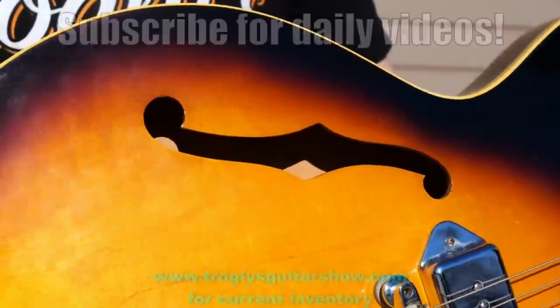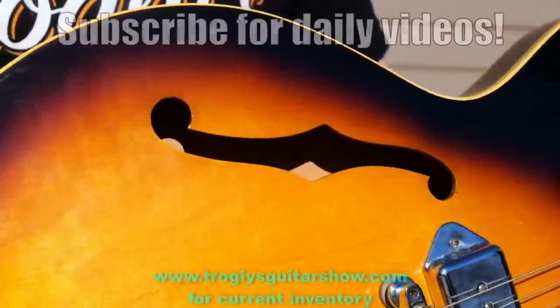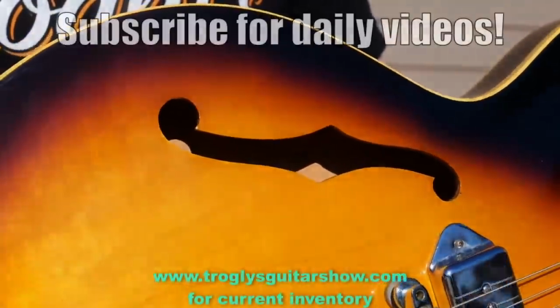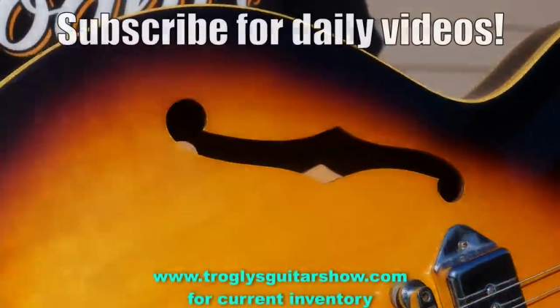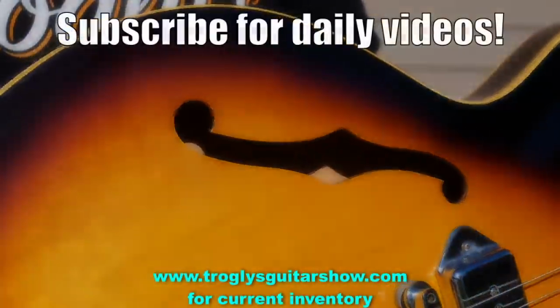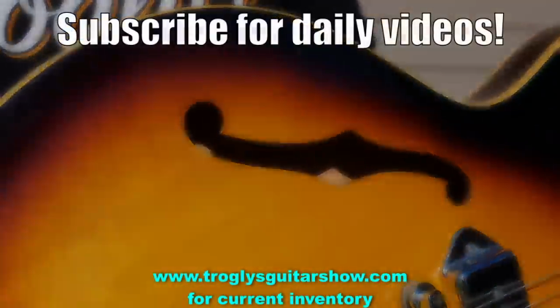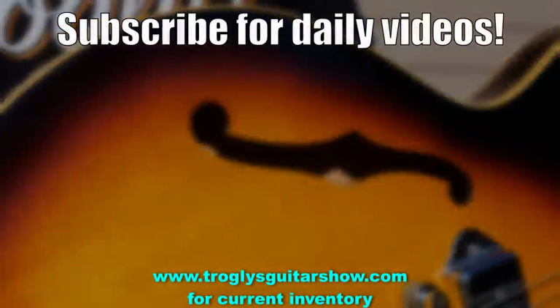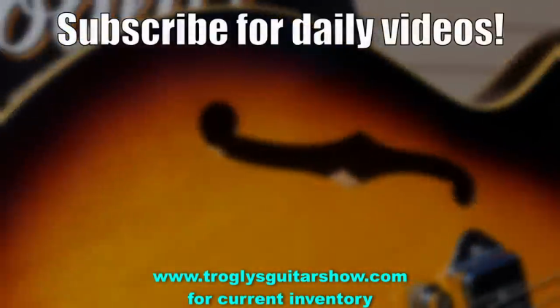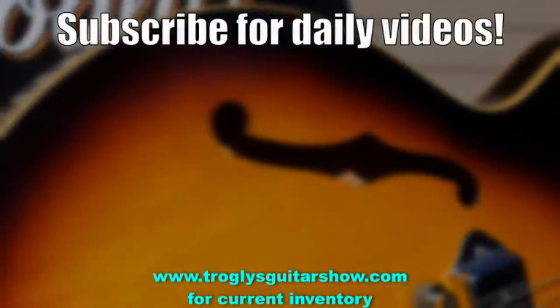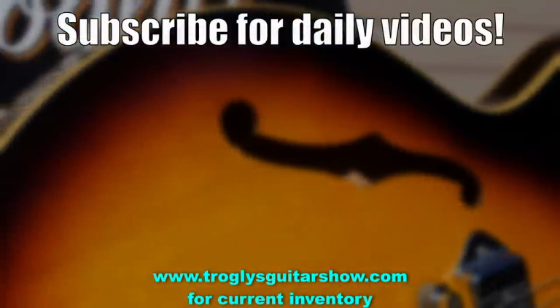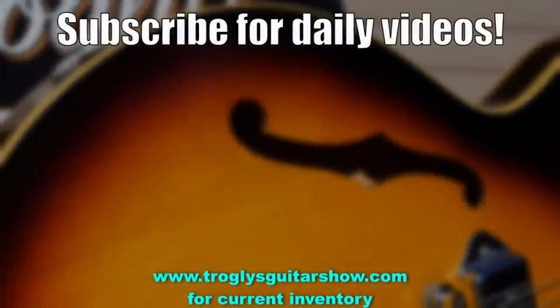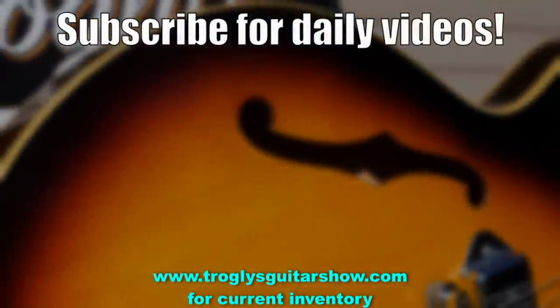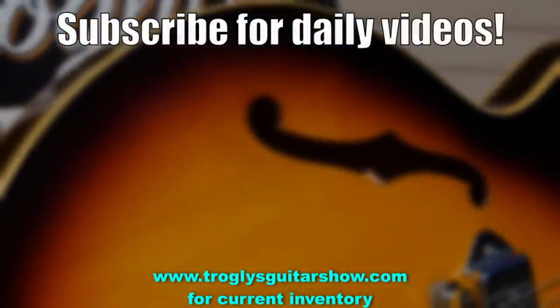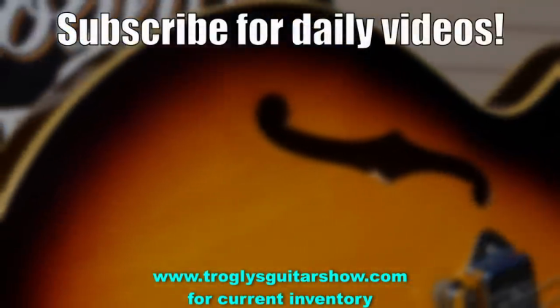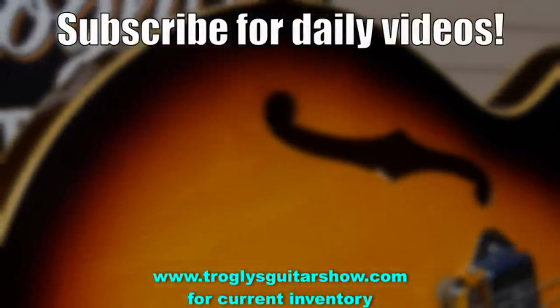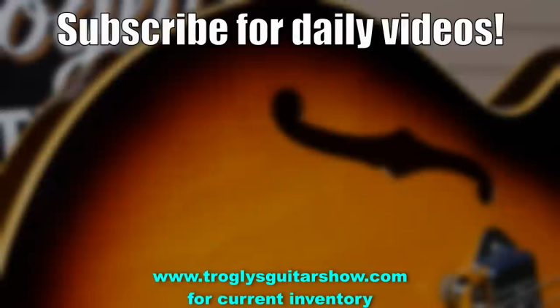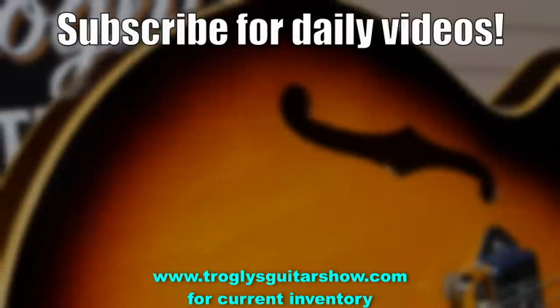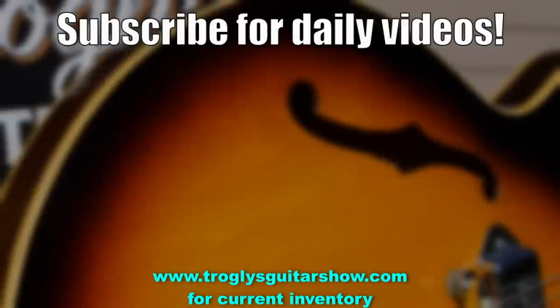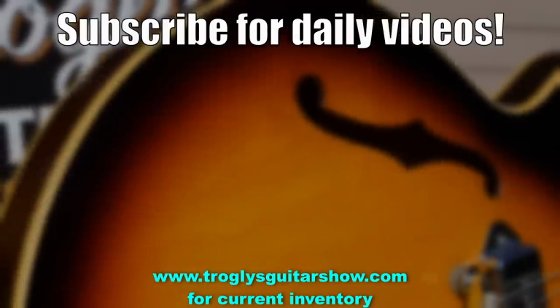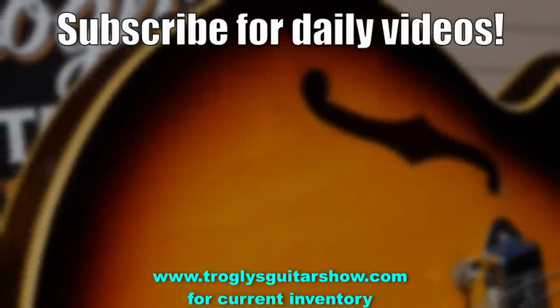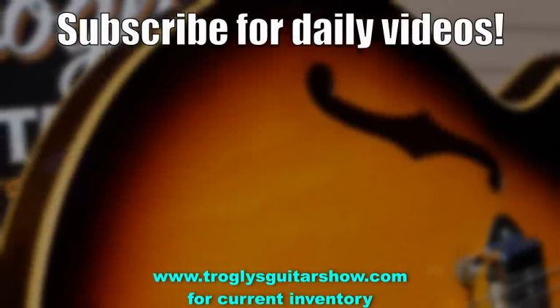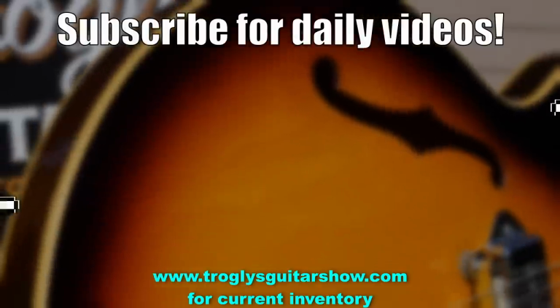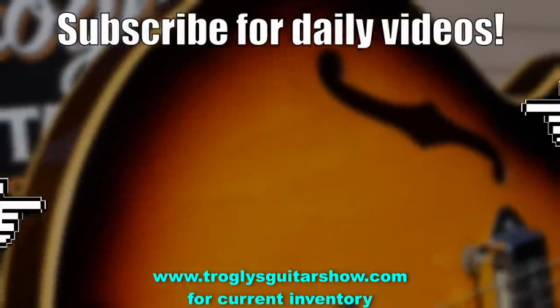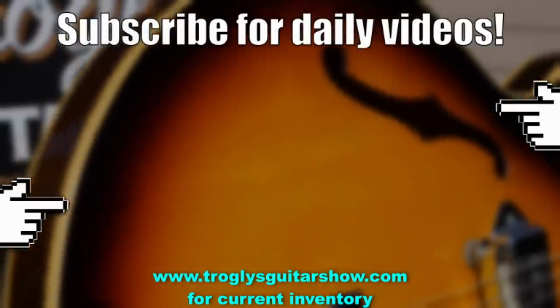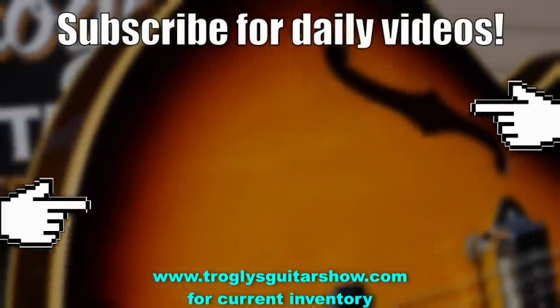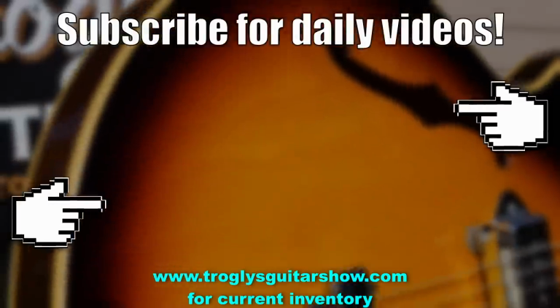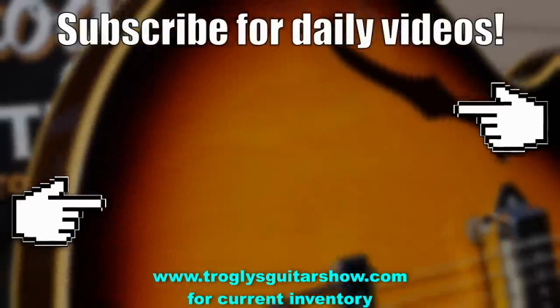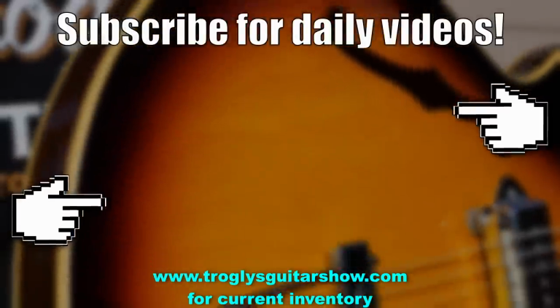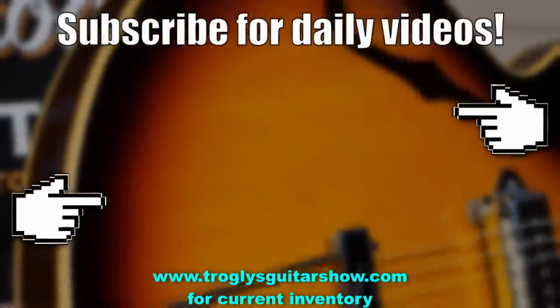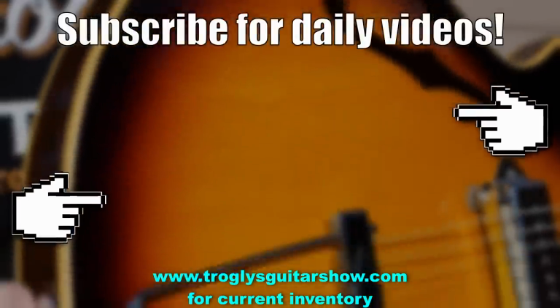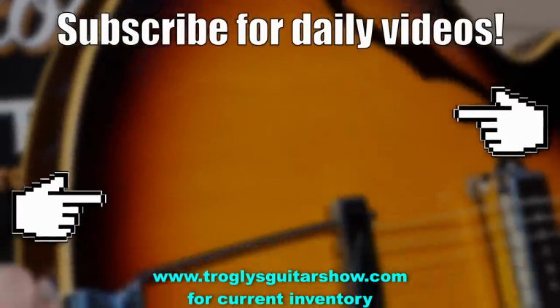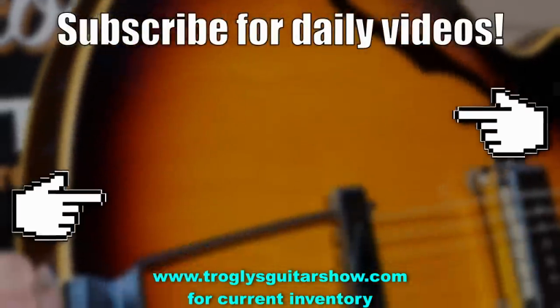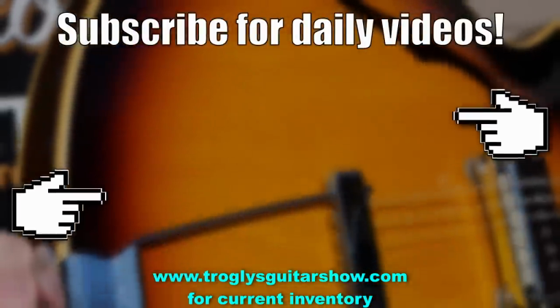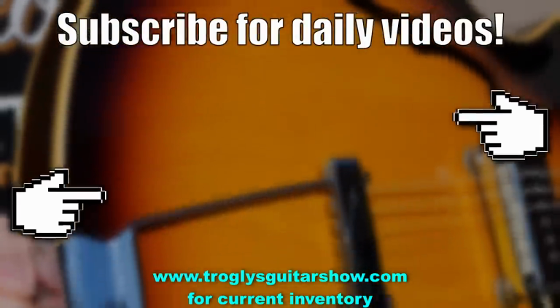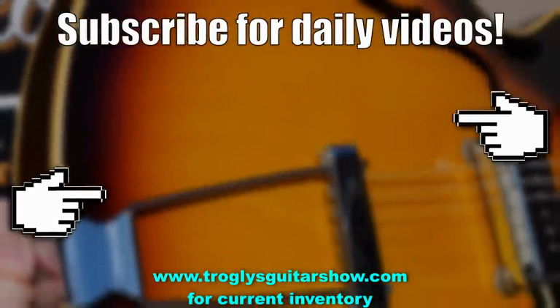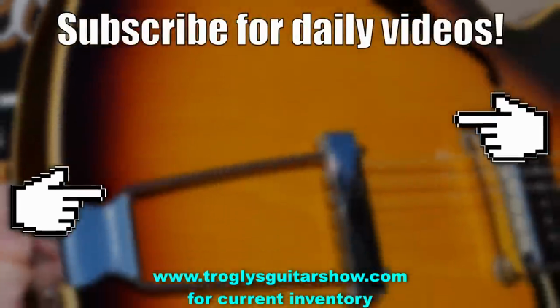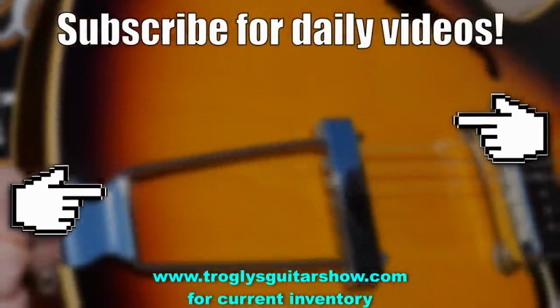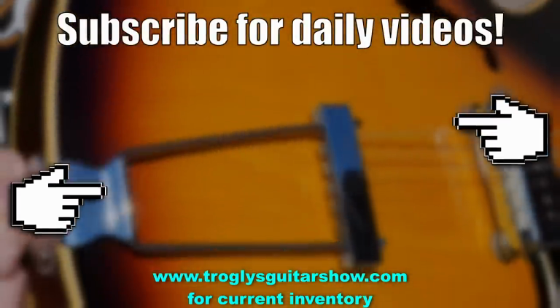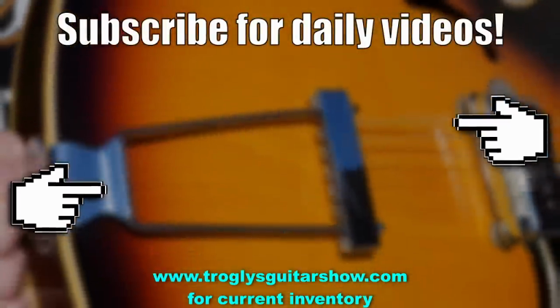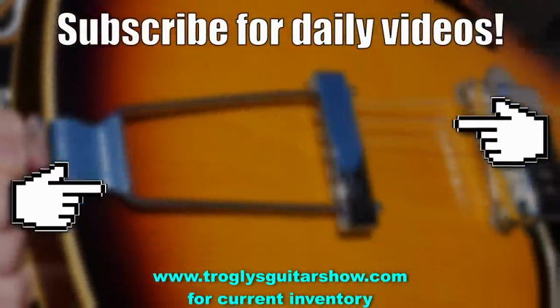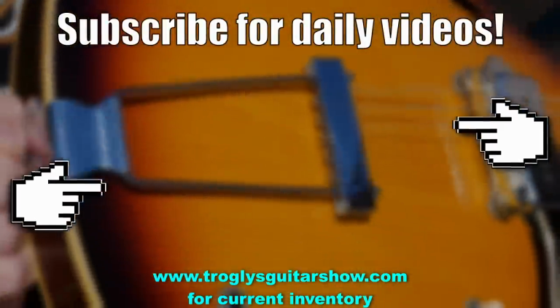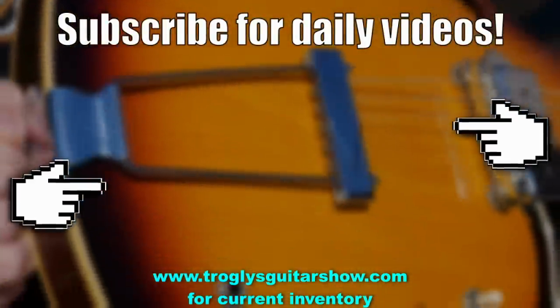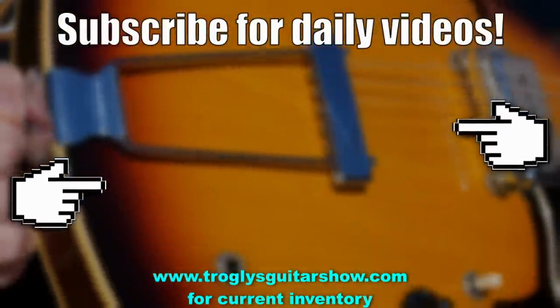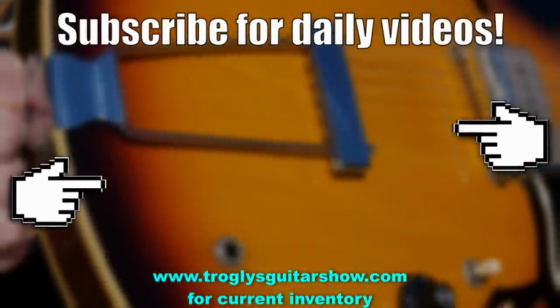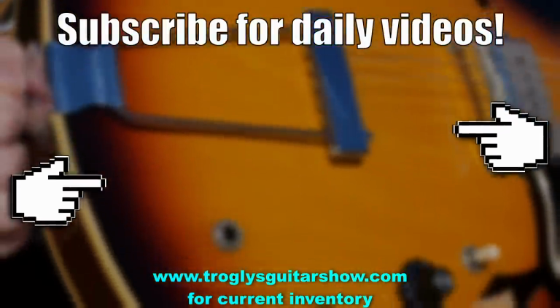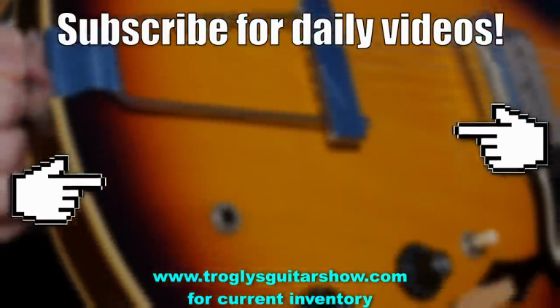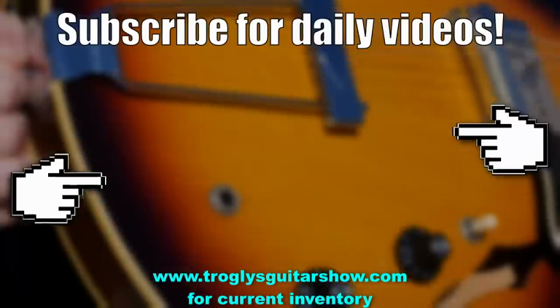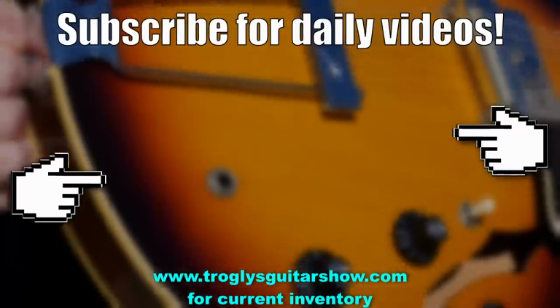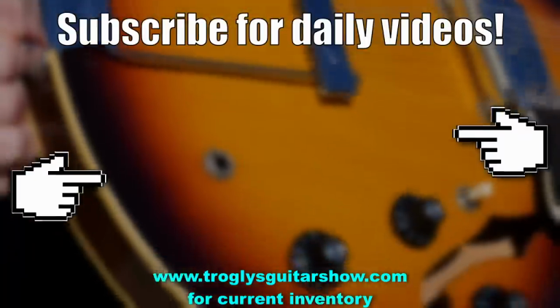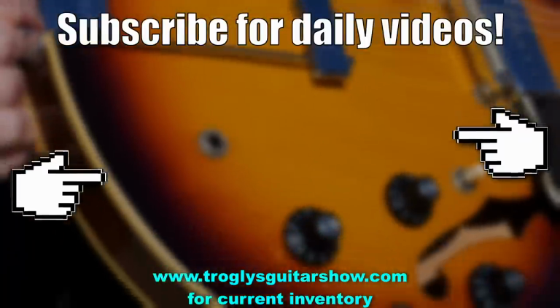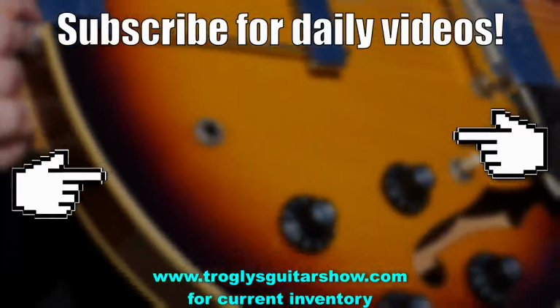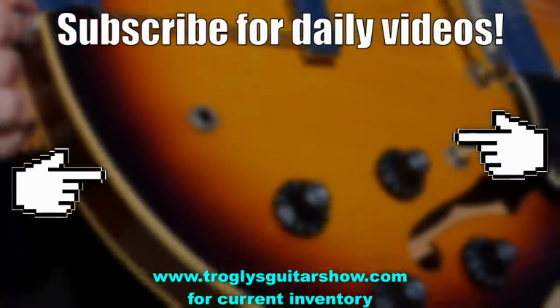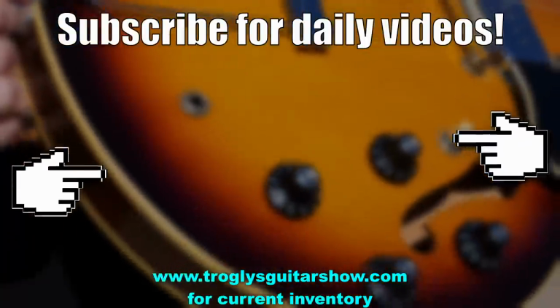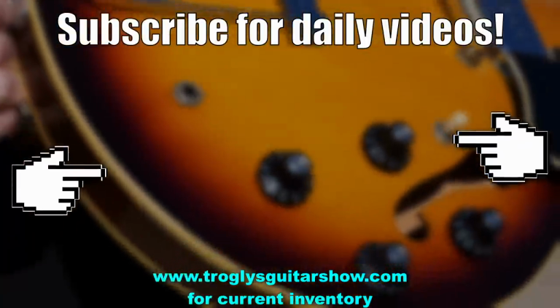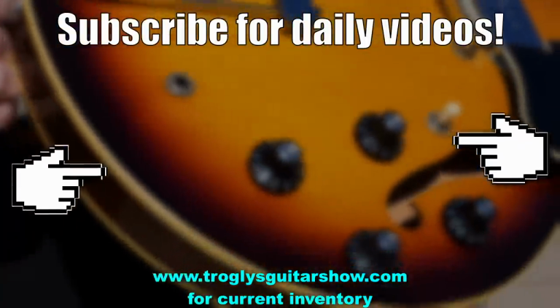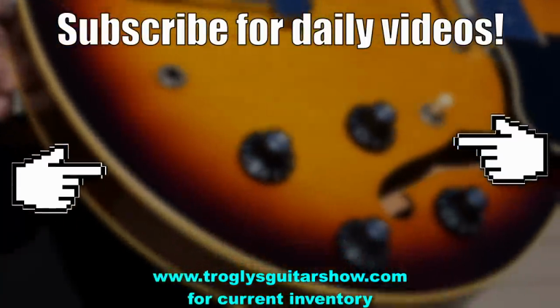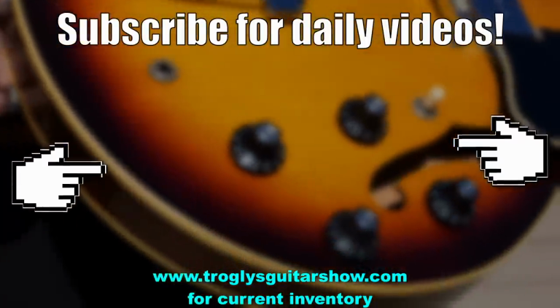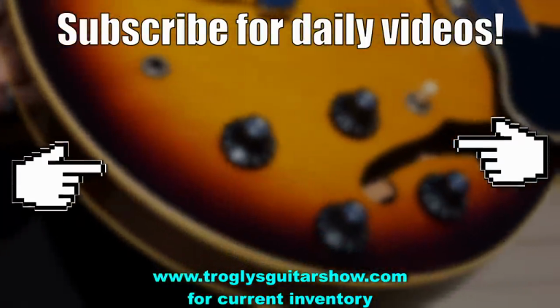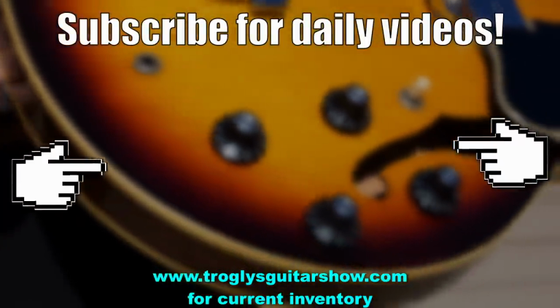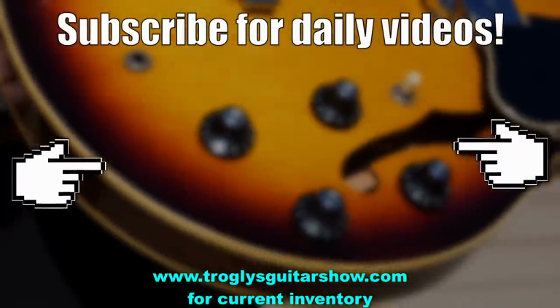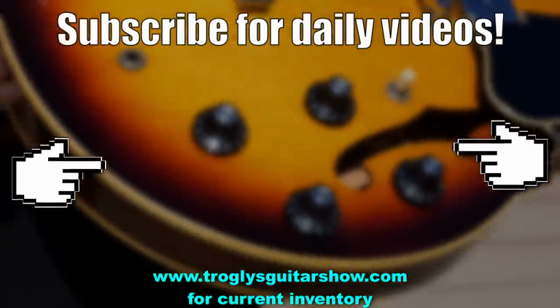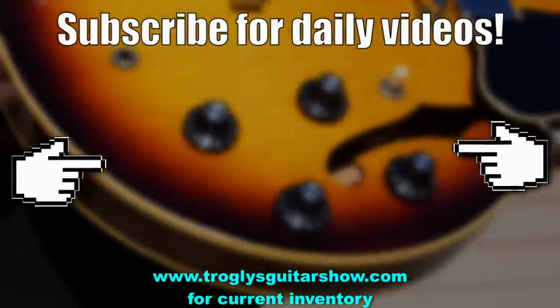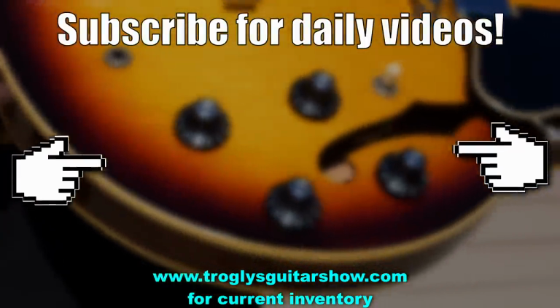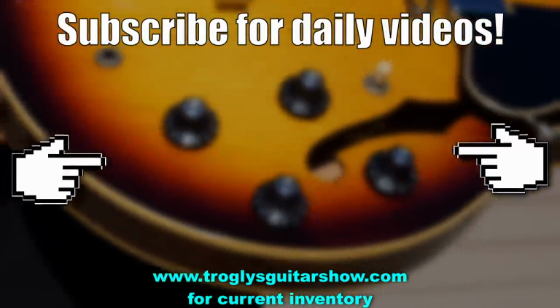If you enjoyed tonight's episode, consider subscribing. I post videos like this every day, and you might even enjoy this next one.